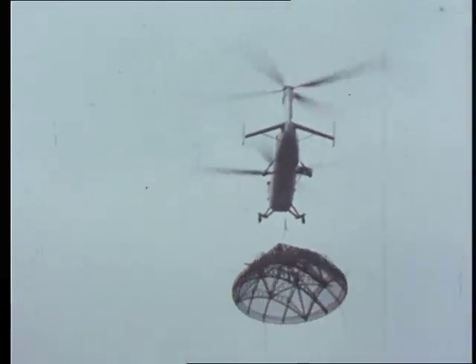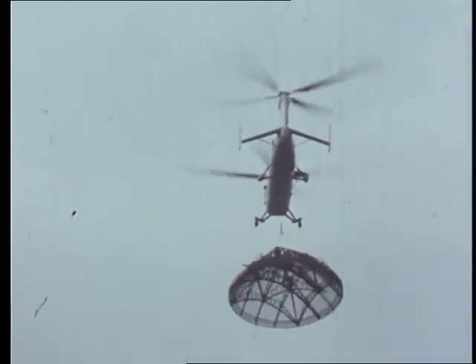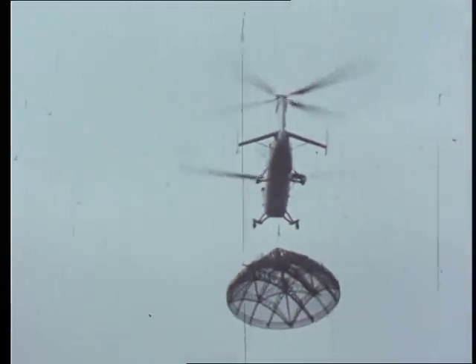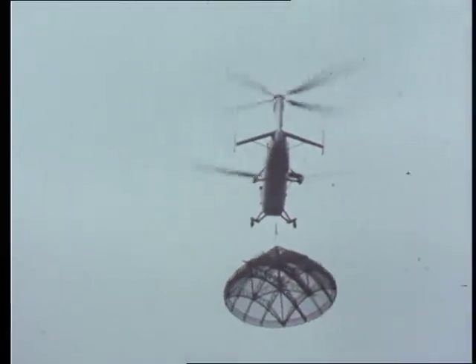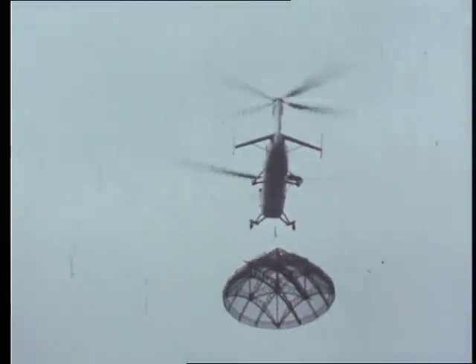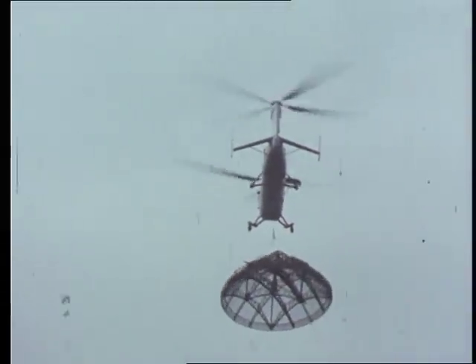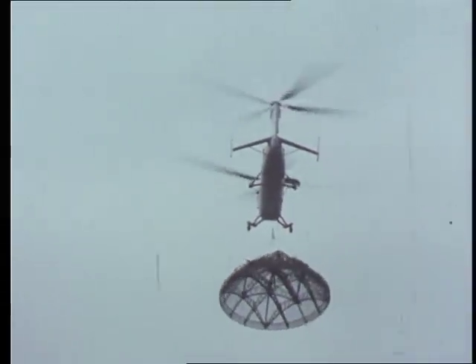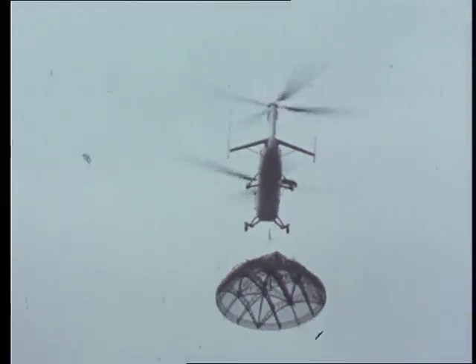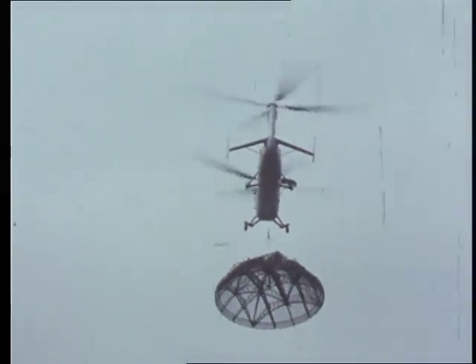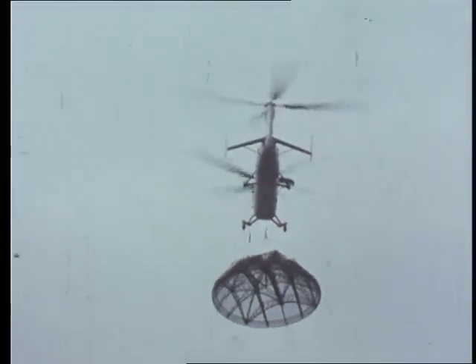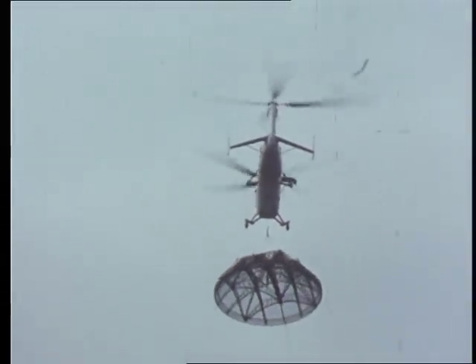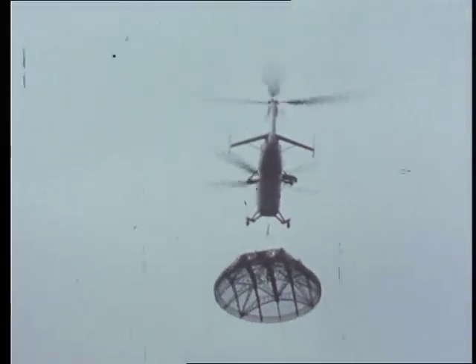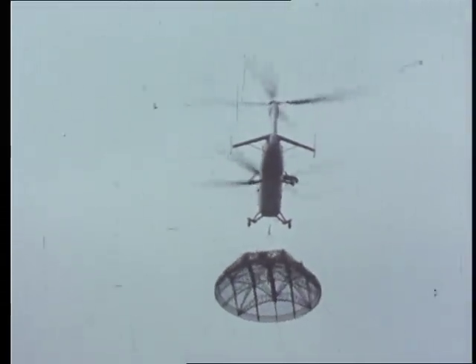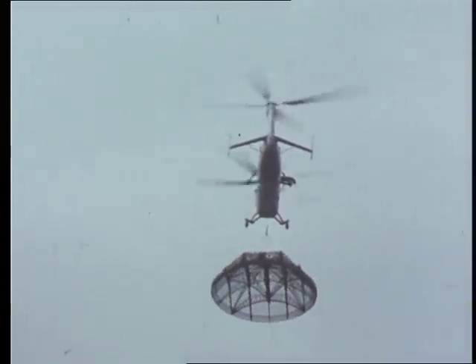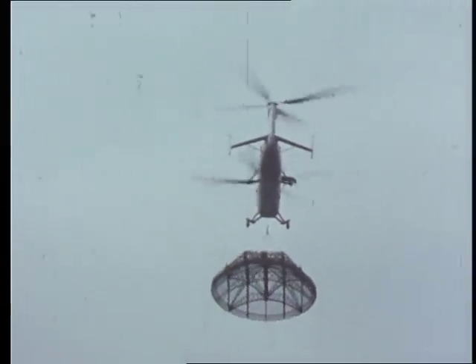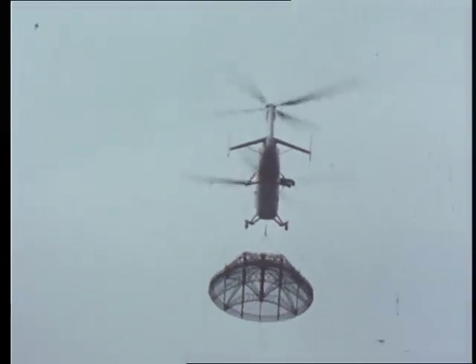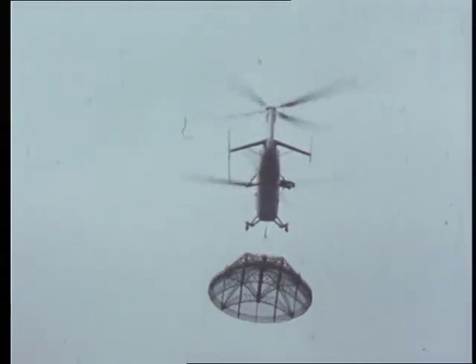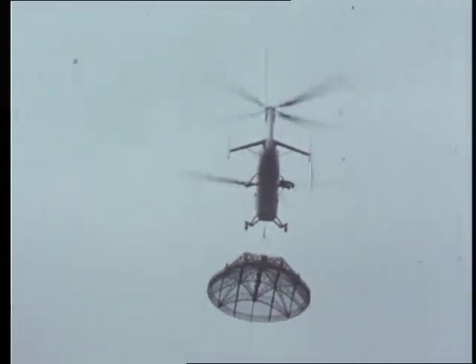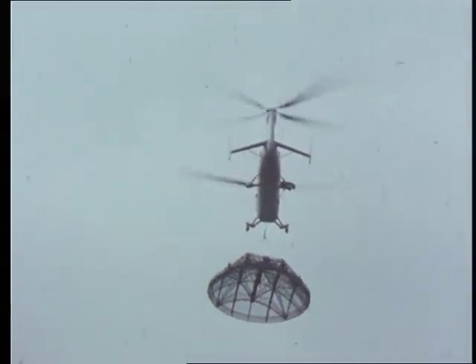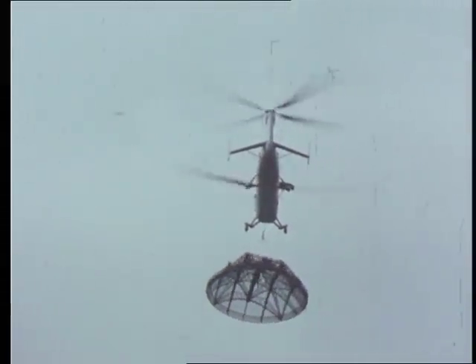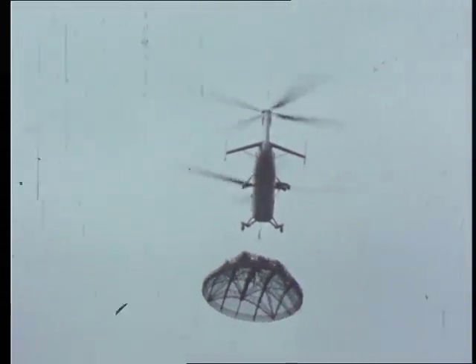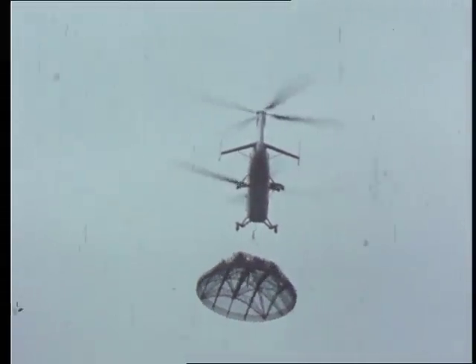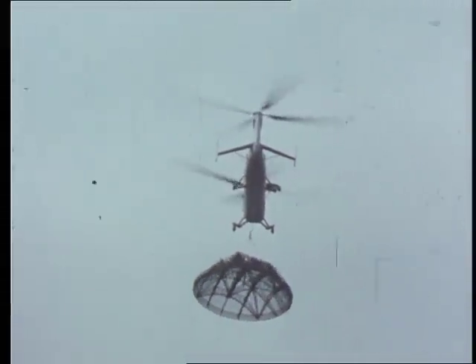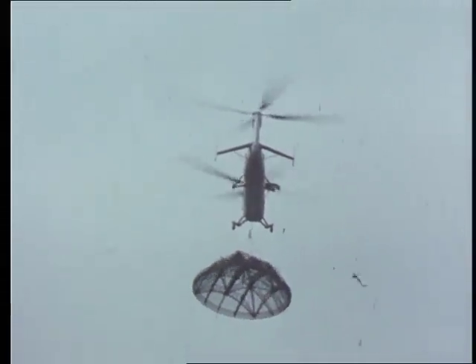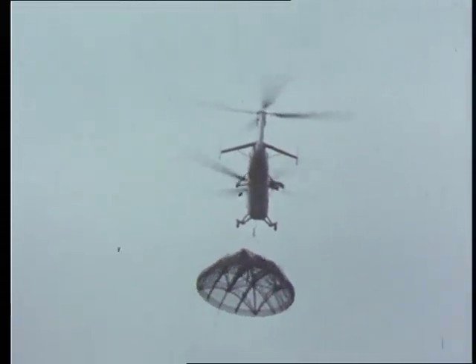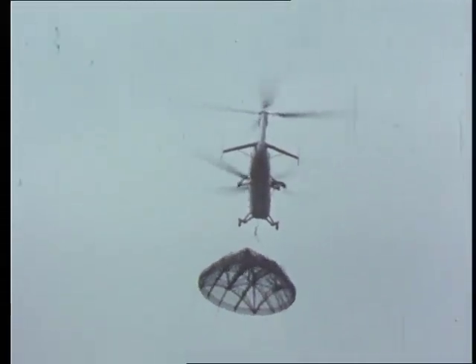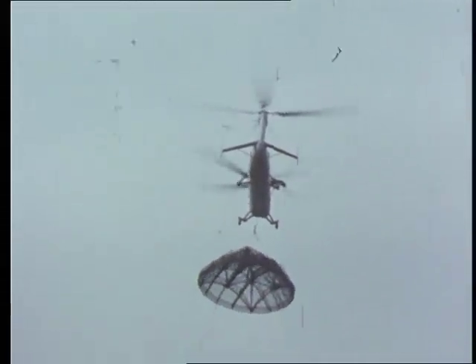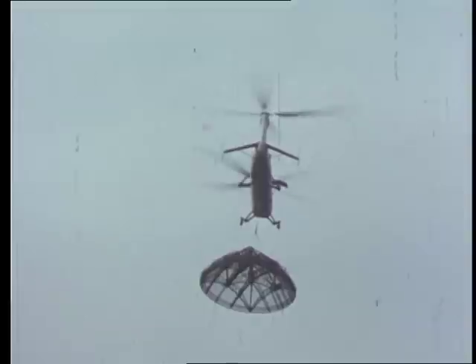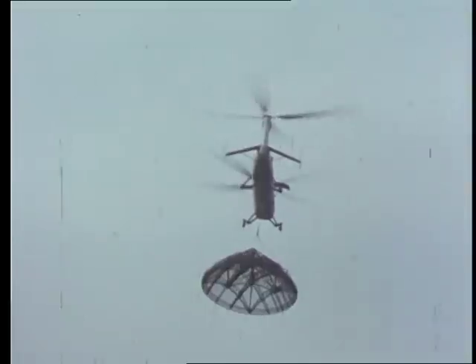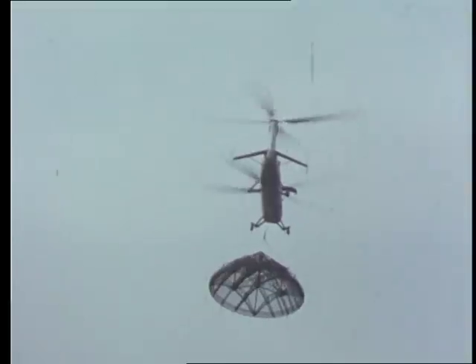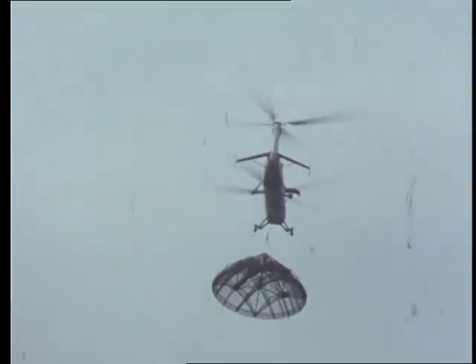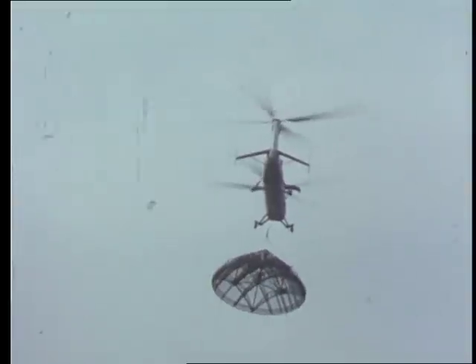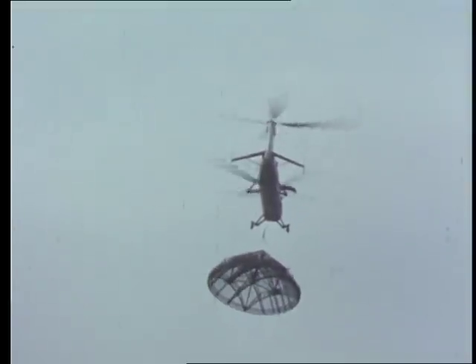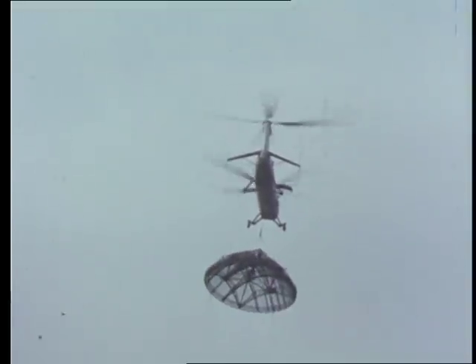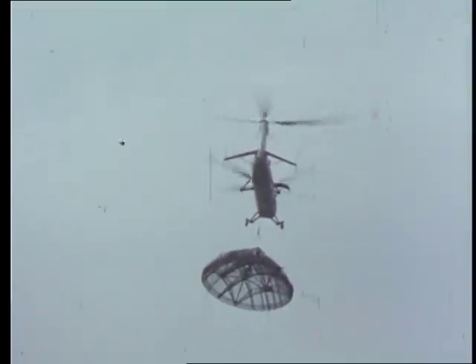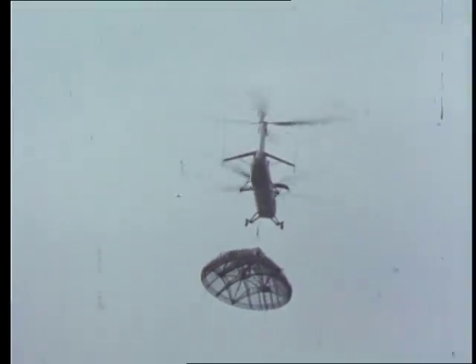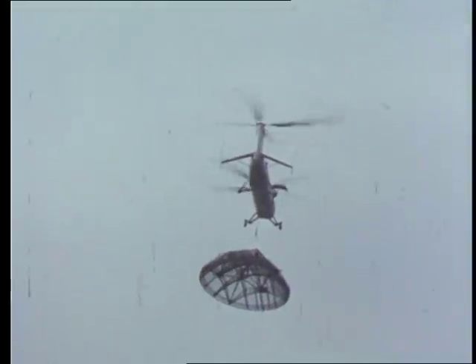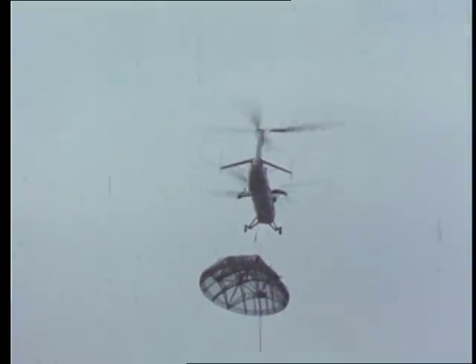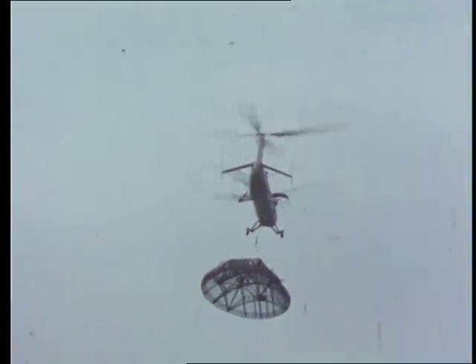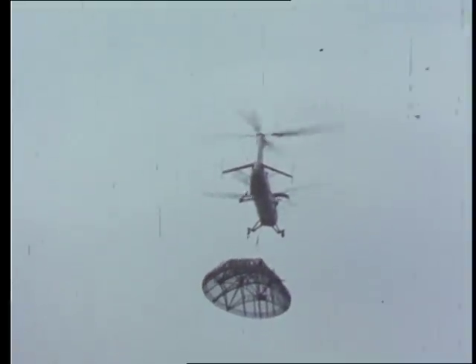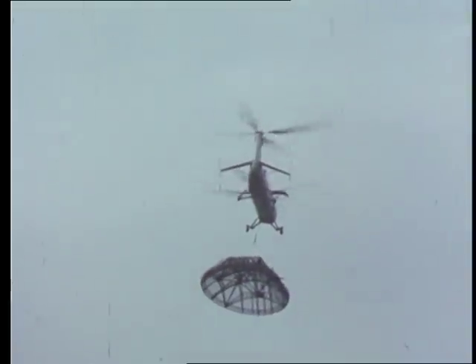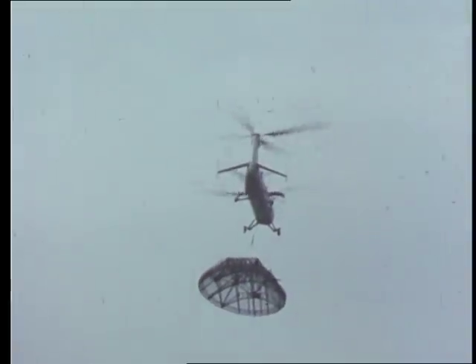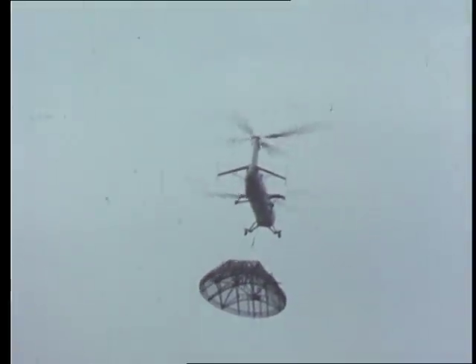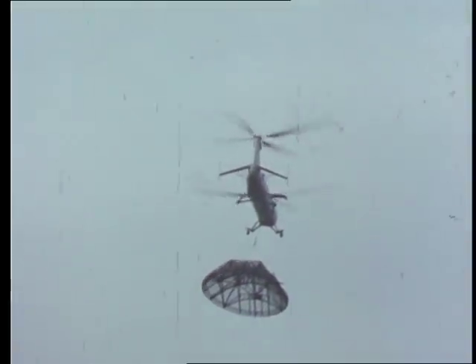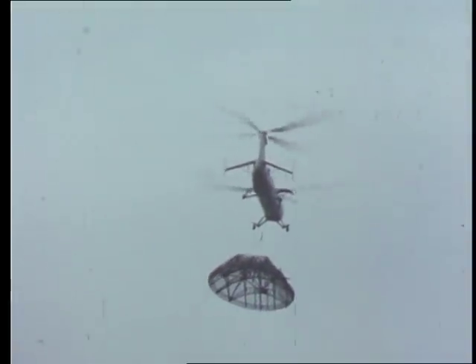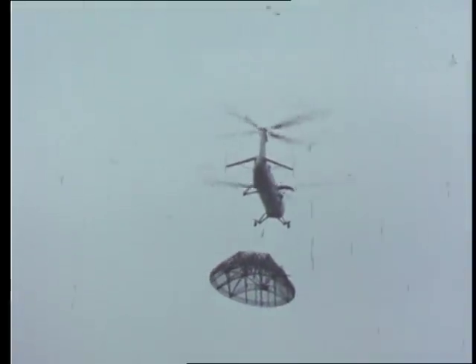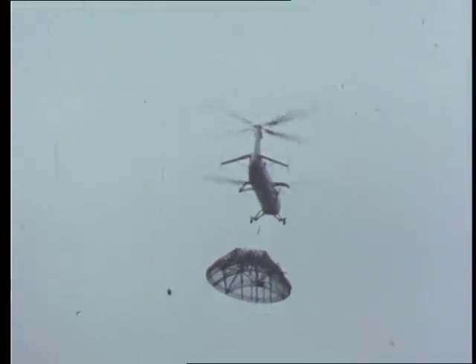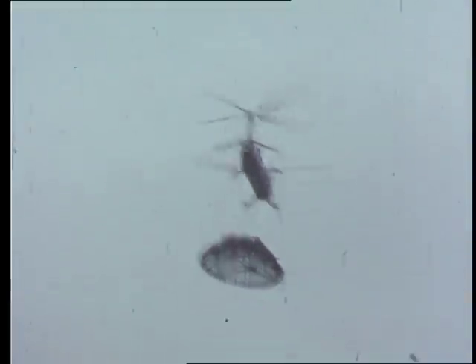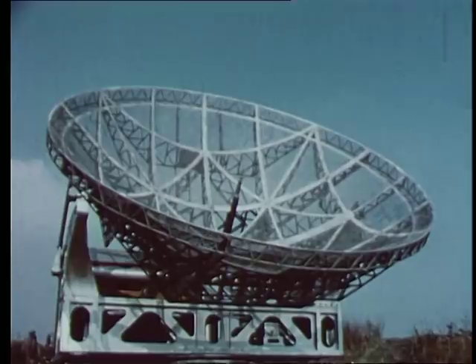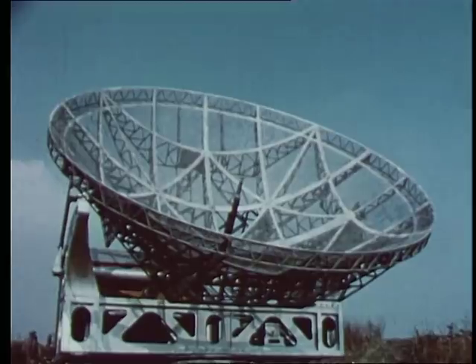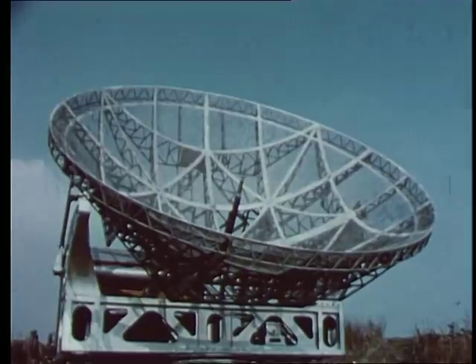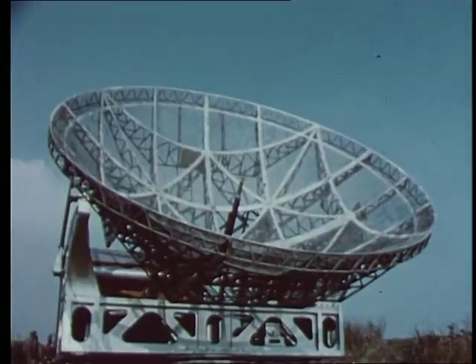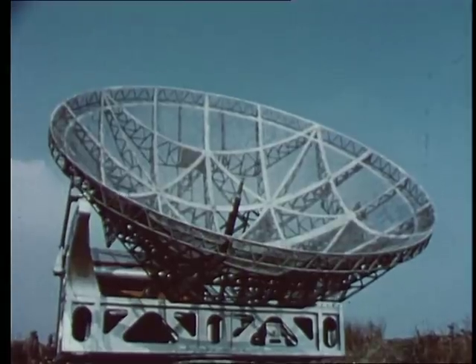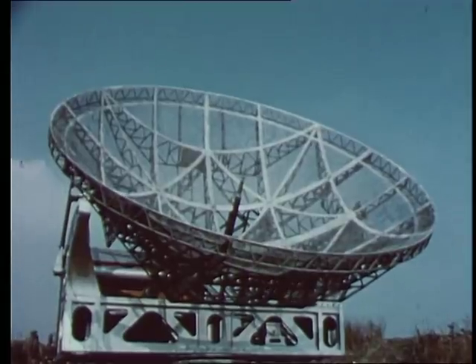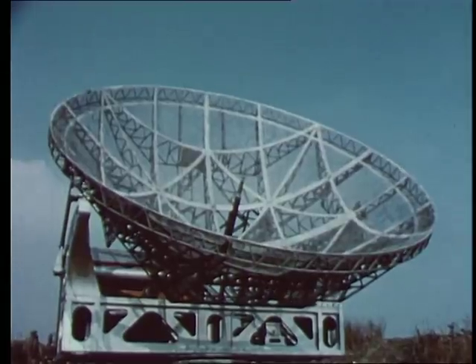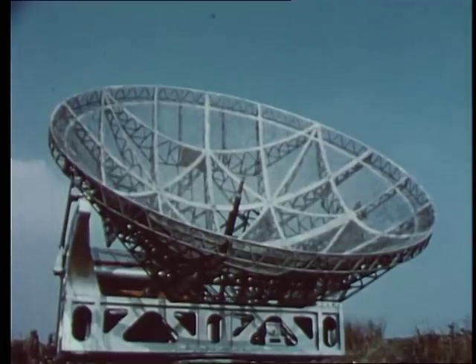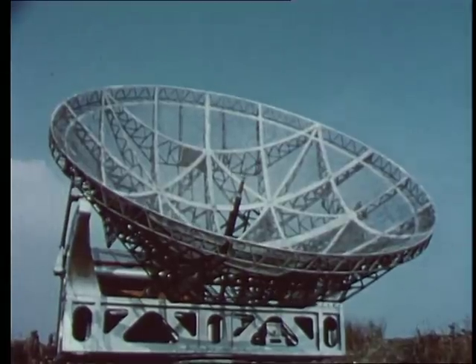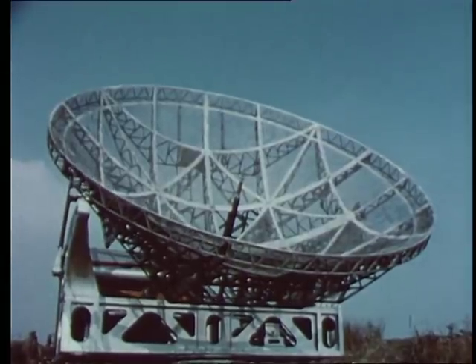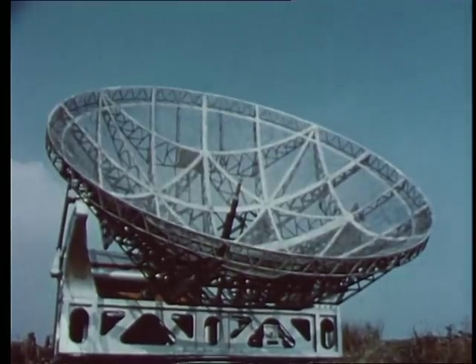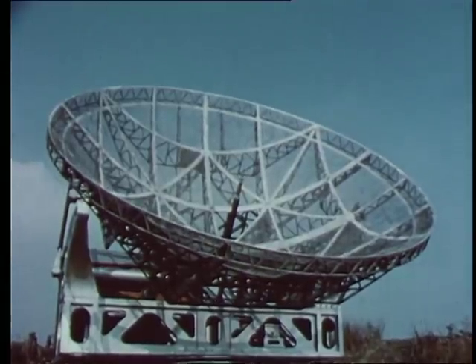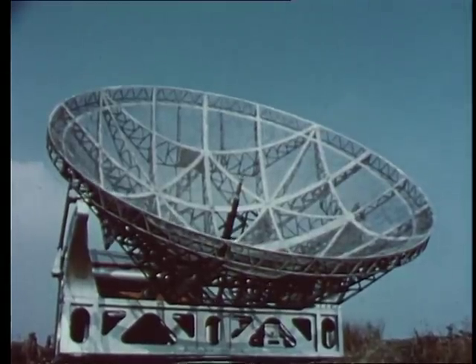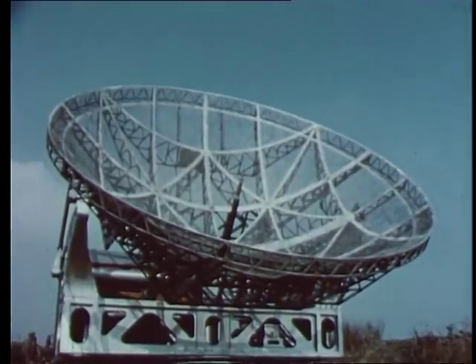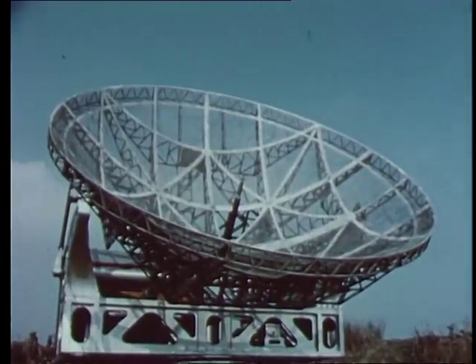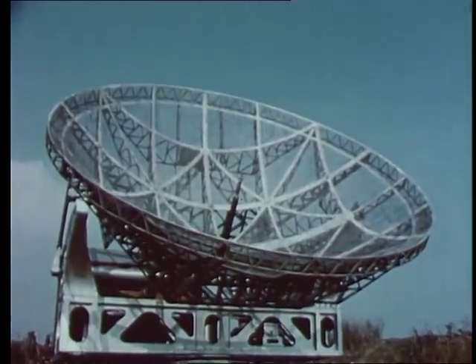In less than five minutes, the aerial had been moved six miles to a new site where another radio telescope is already operating.